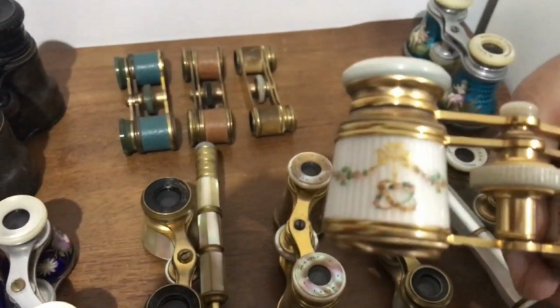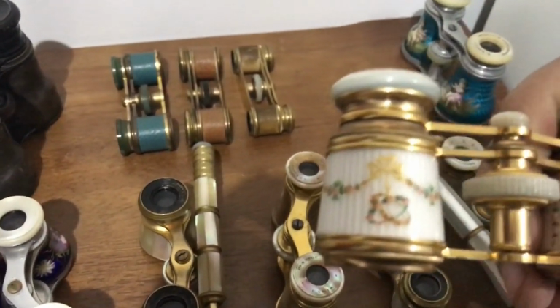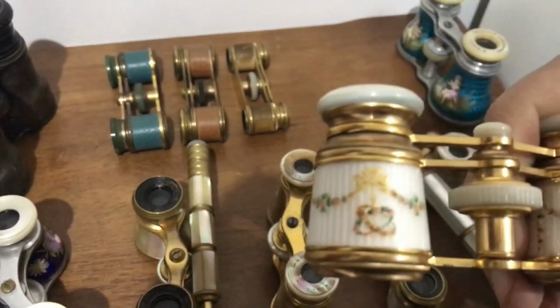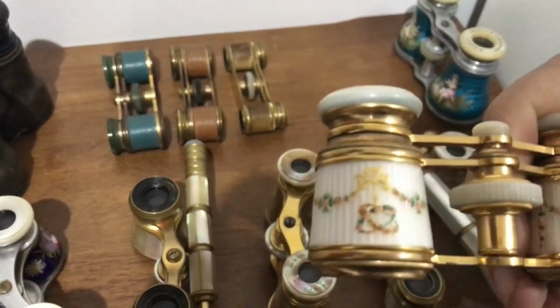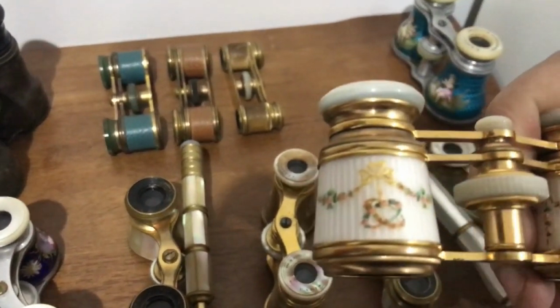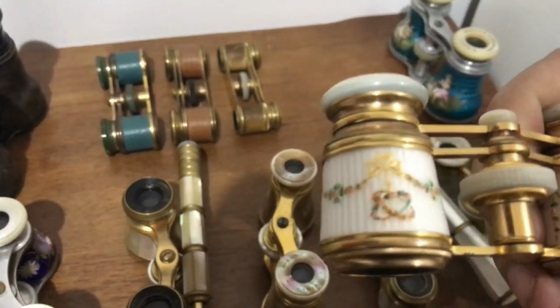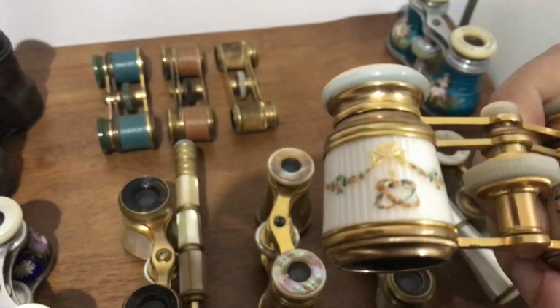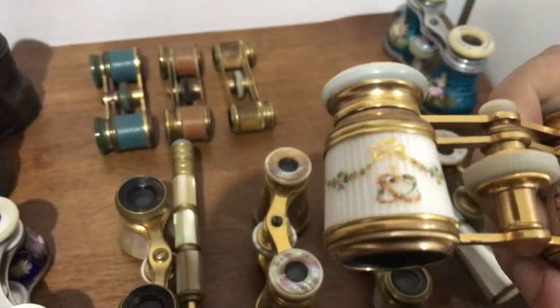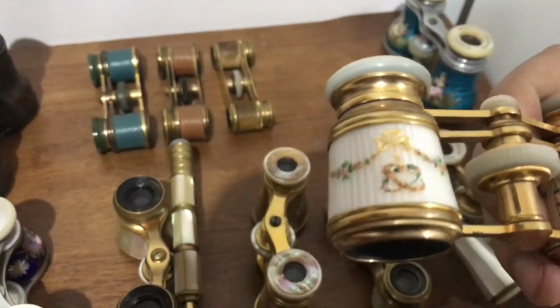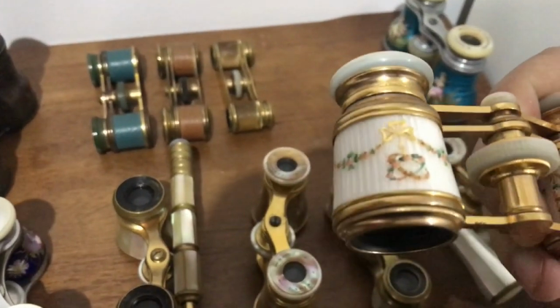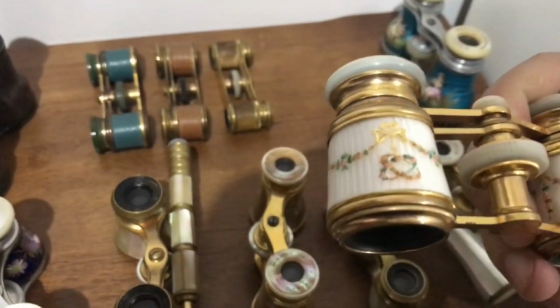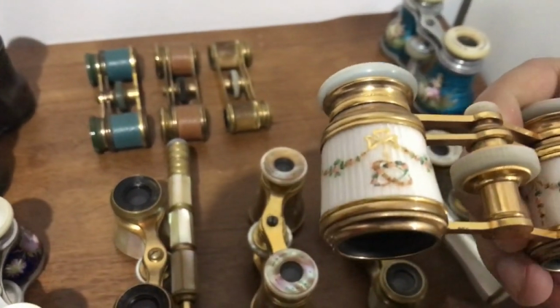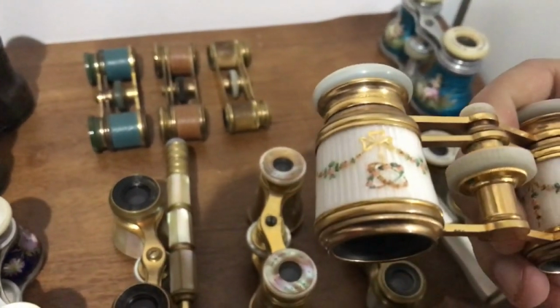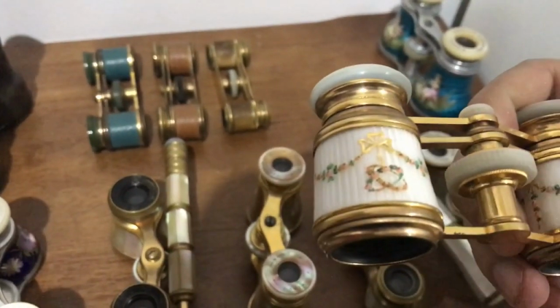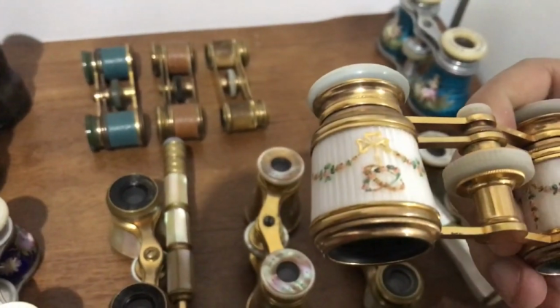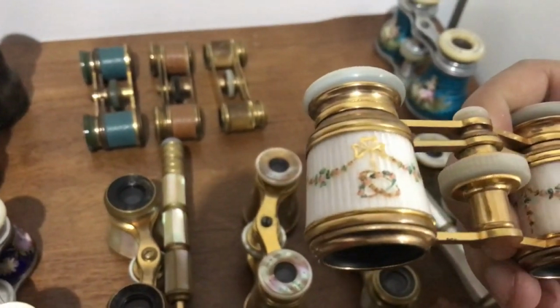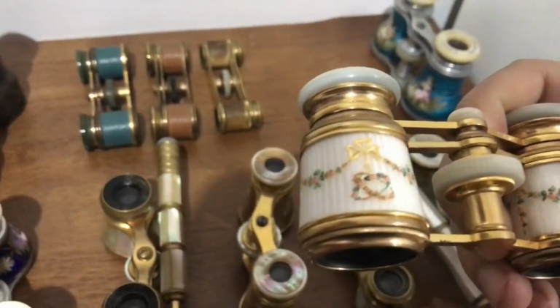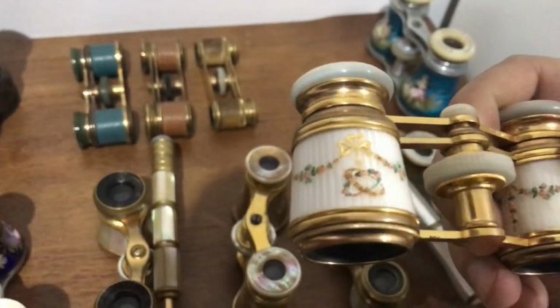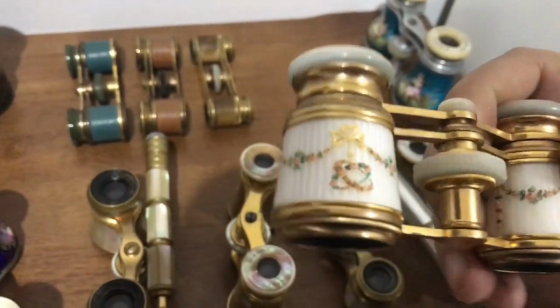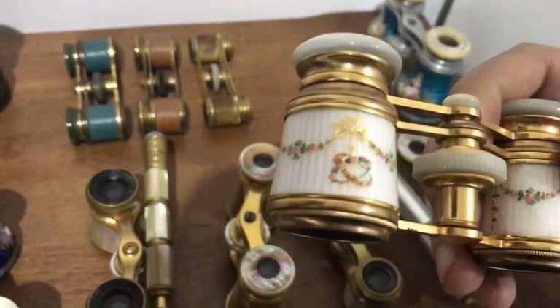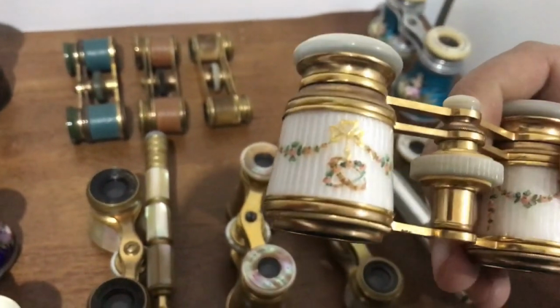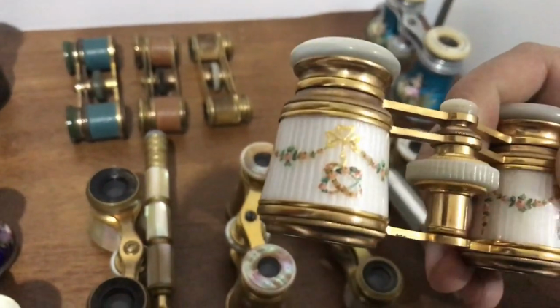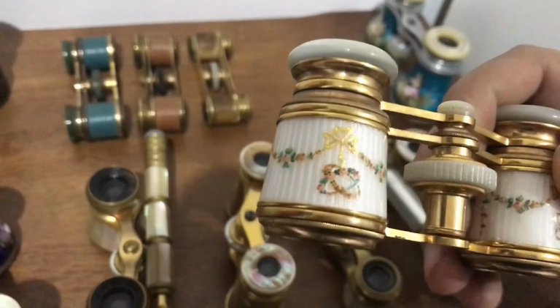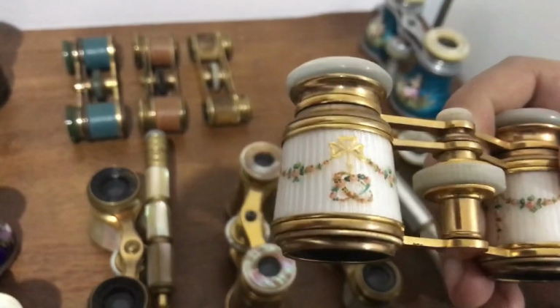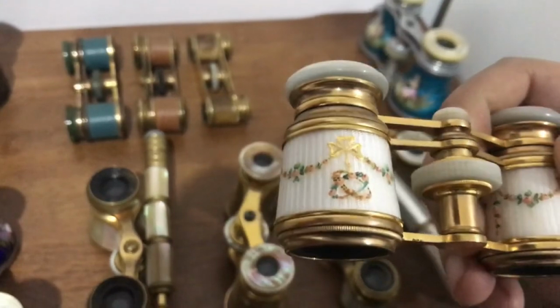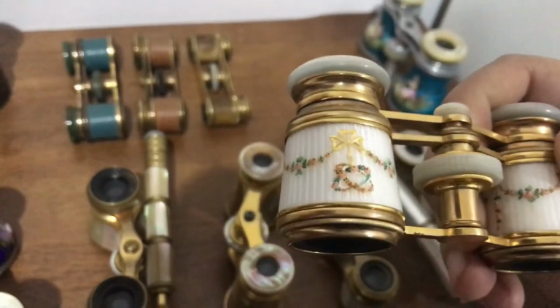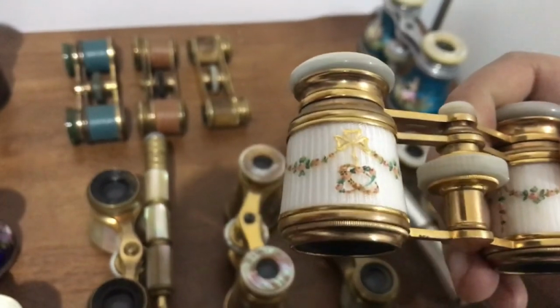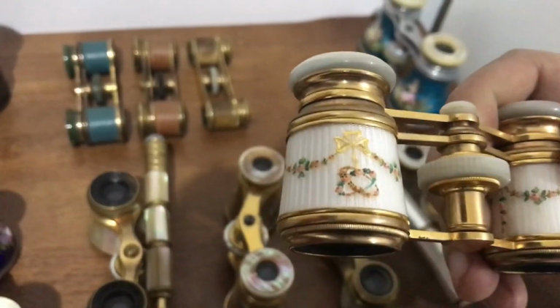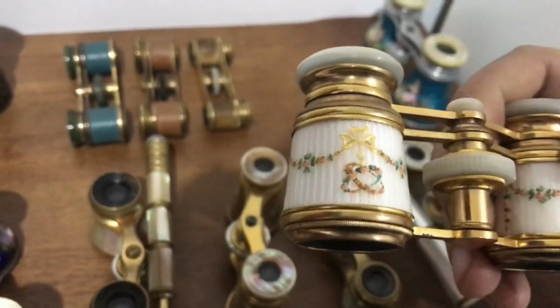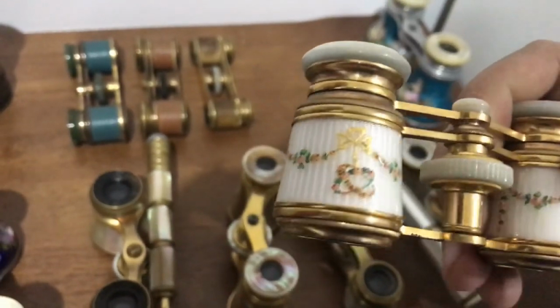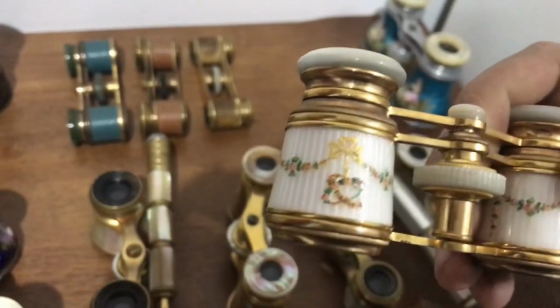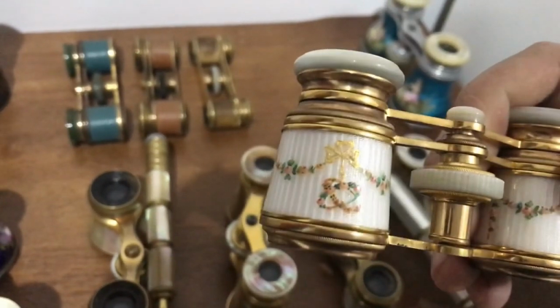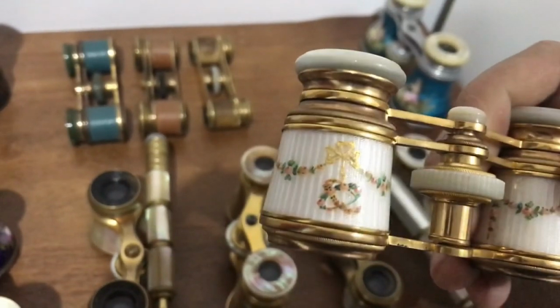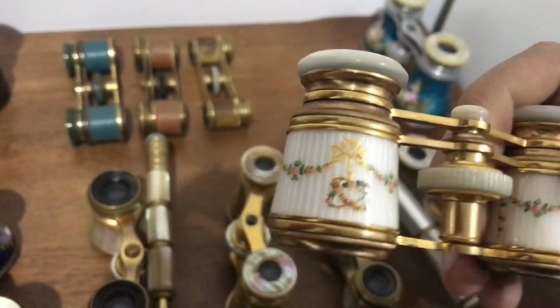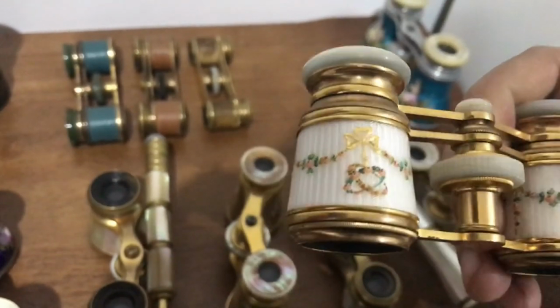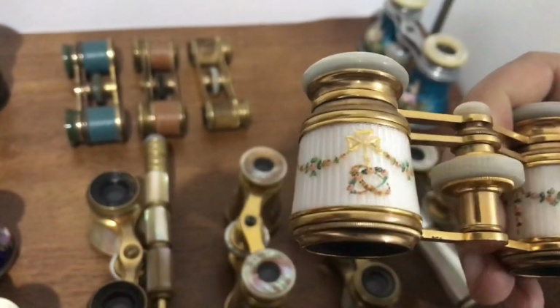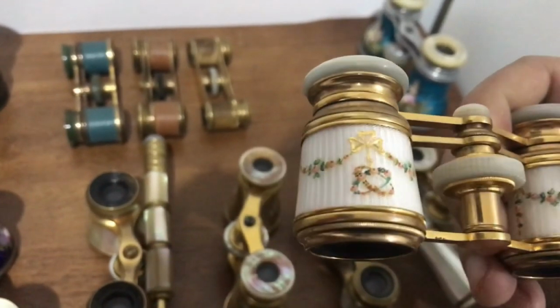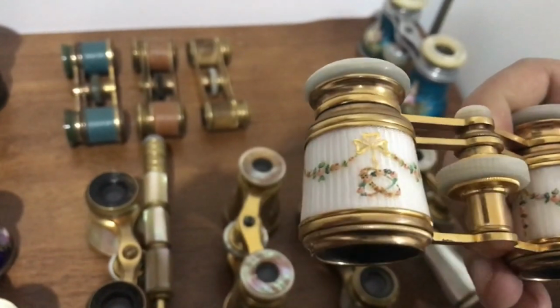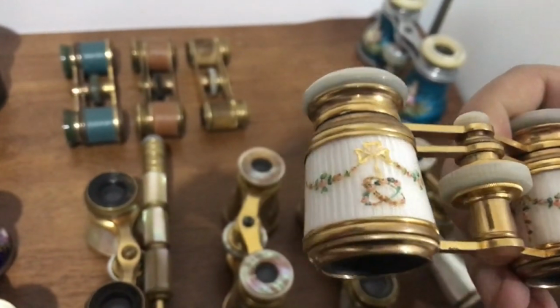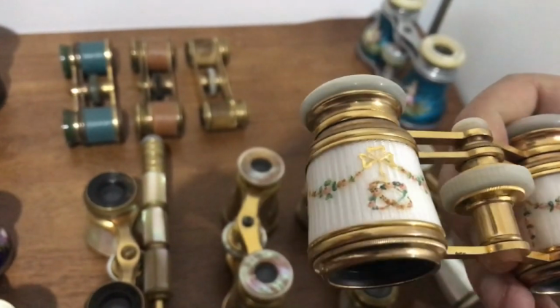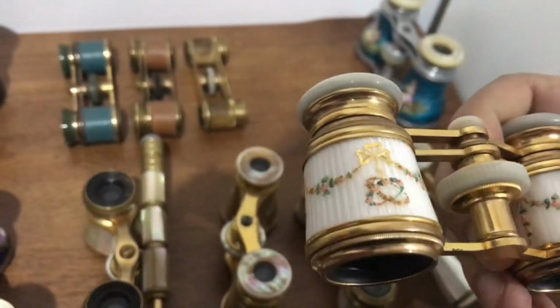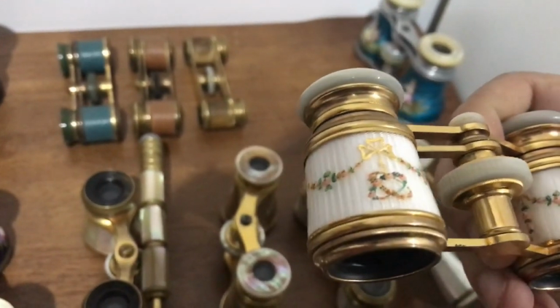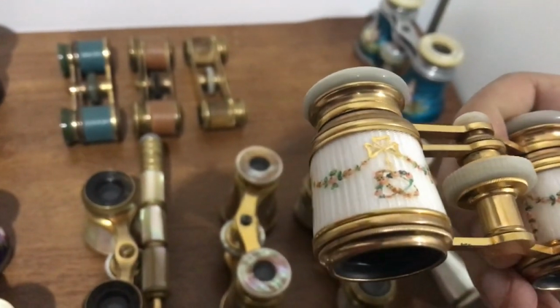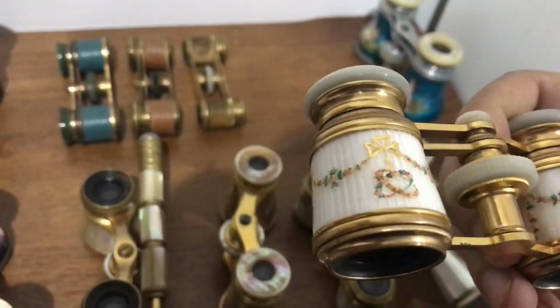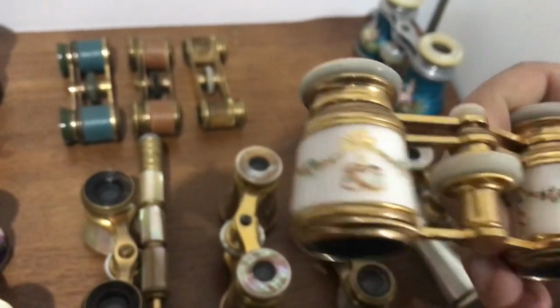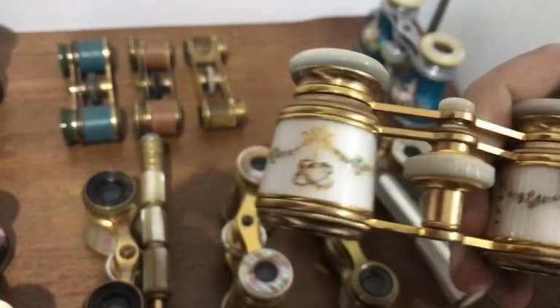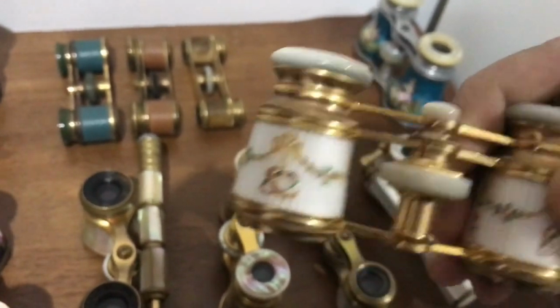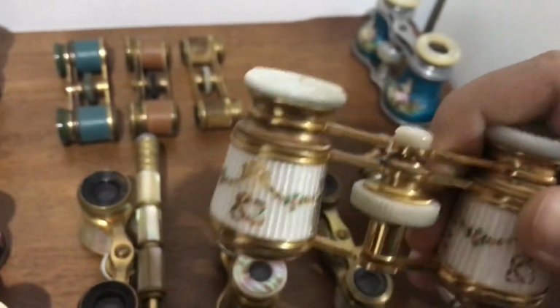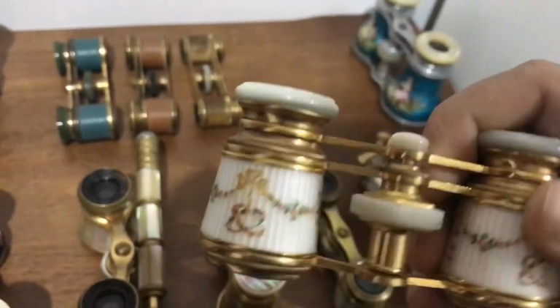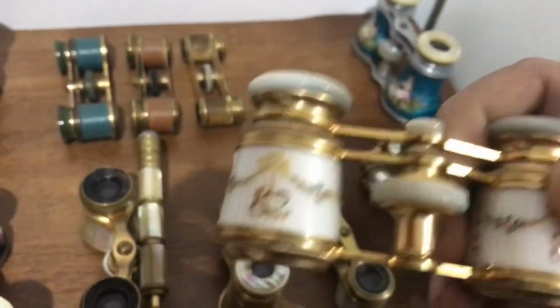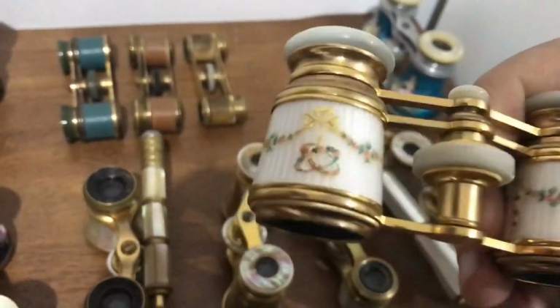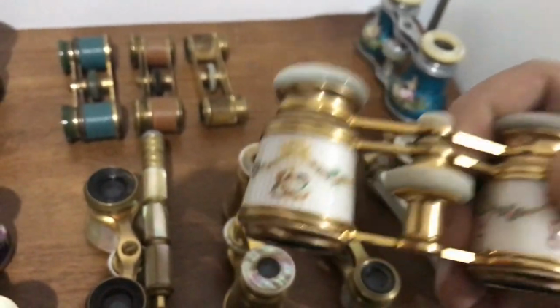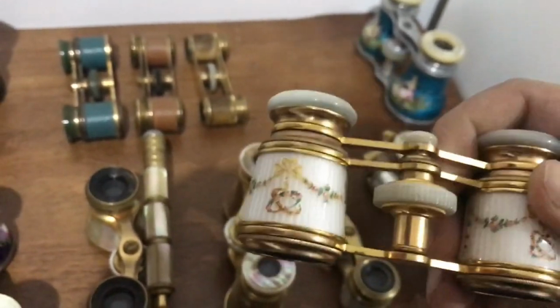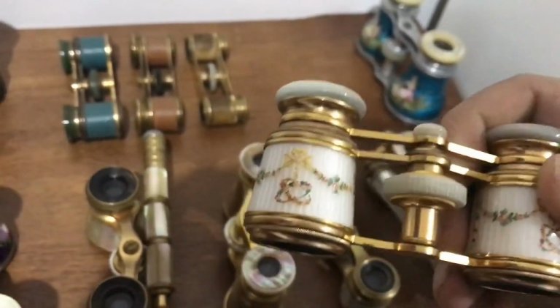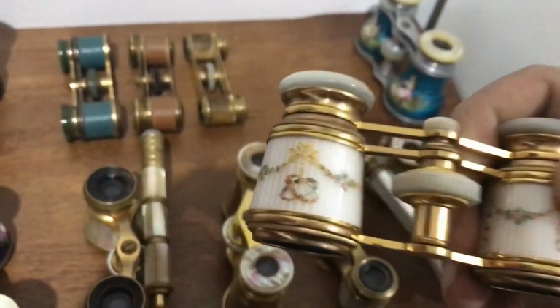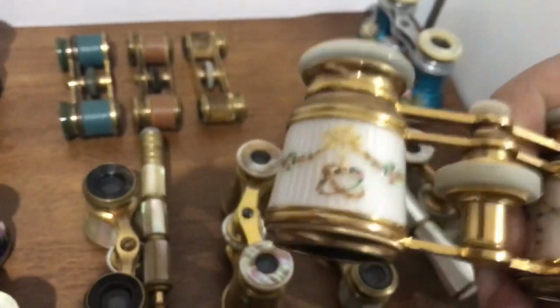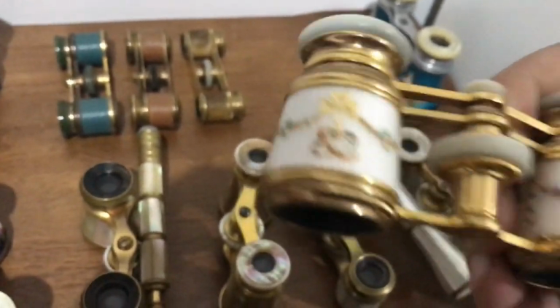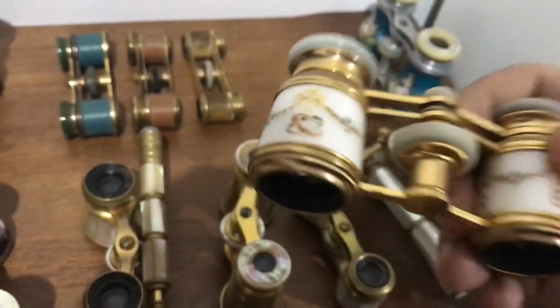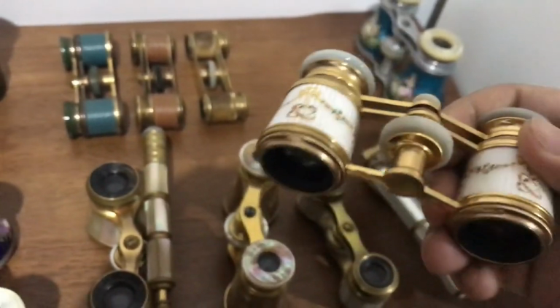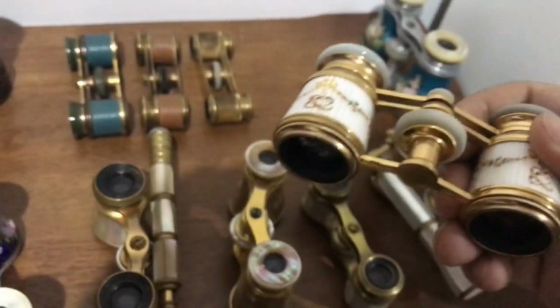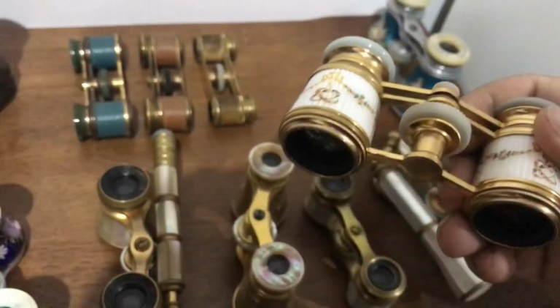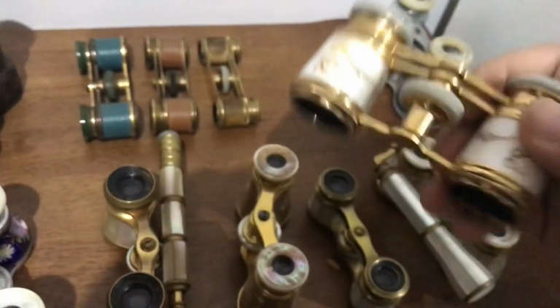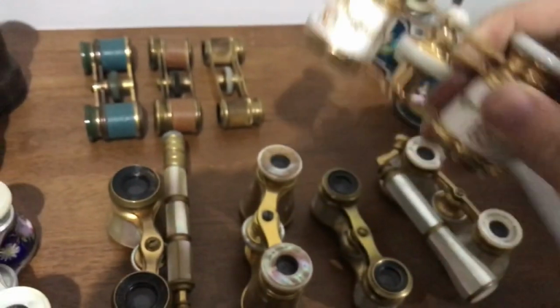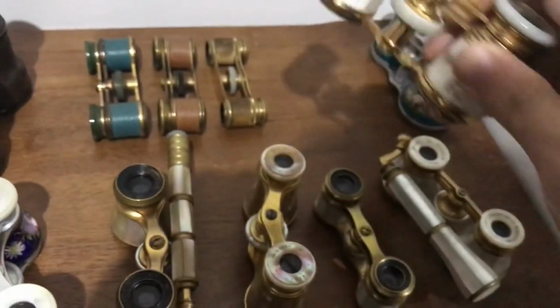So you do the engine turning or the guilloche work, then you put the enamel, then you bake it, then you paint it.